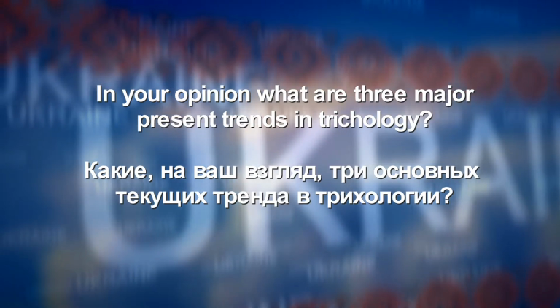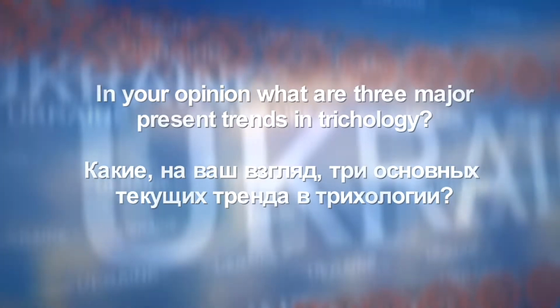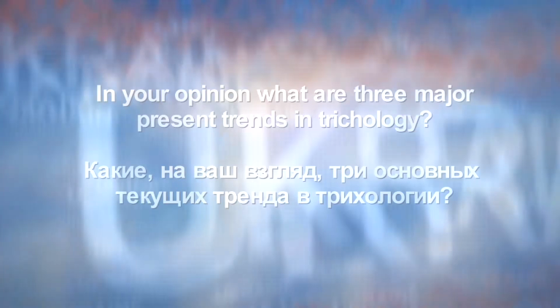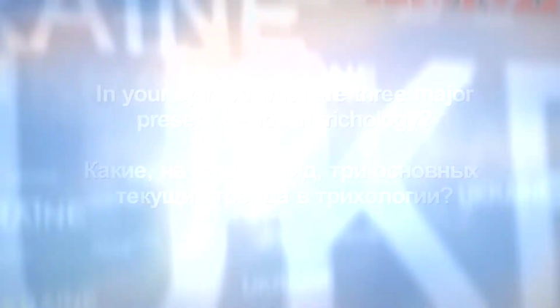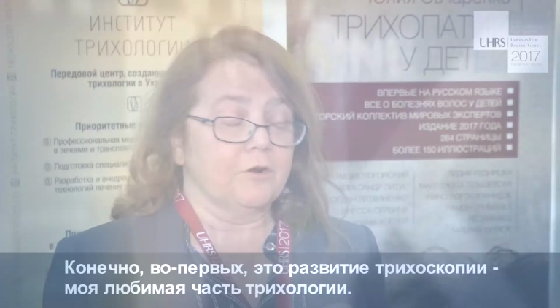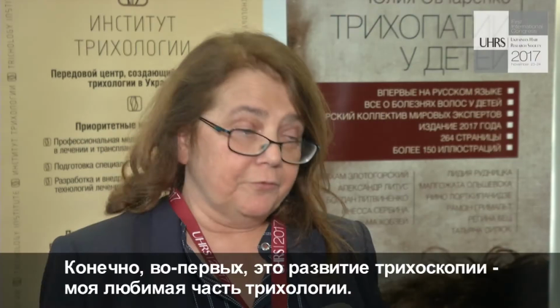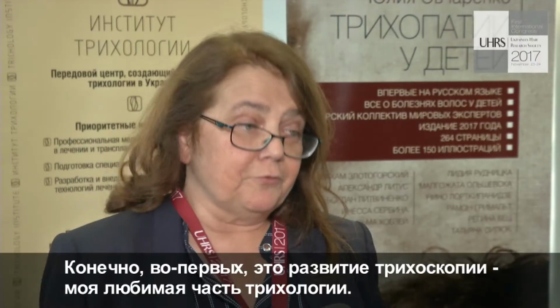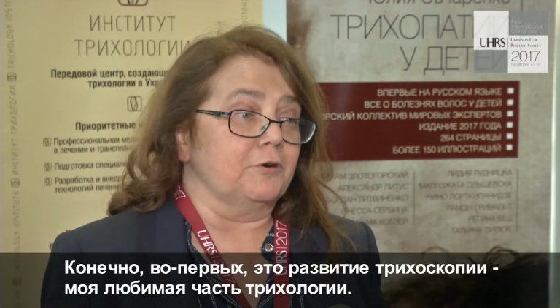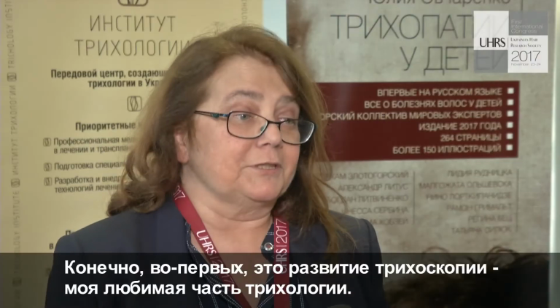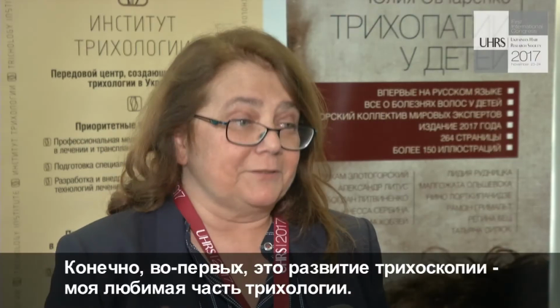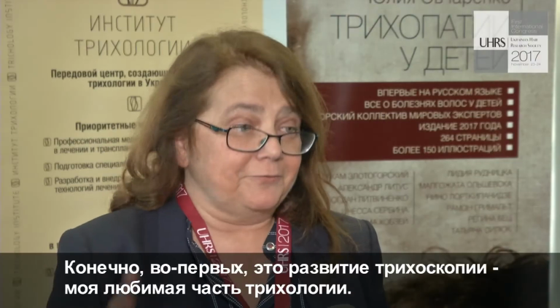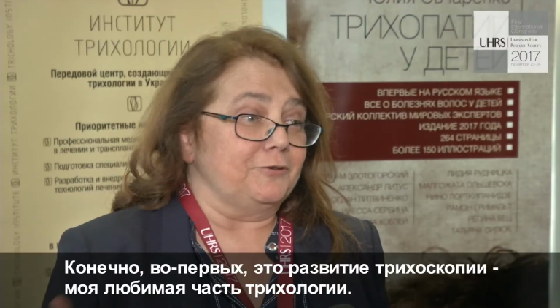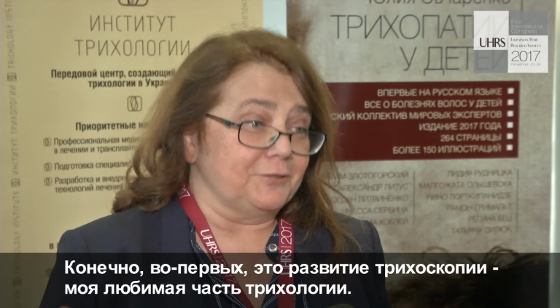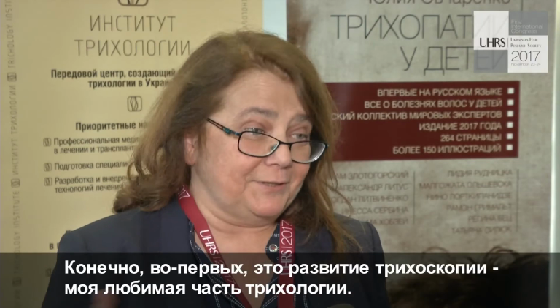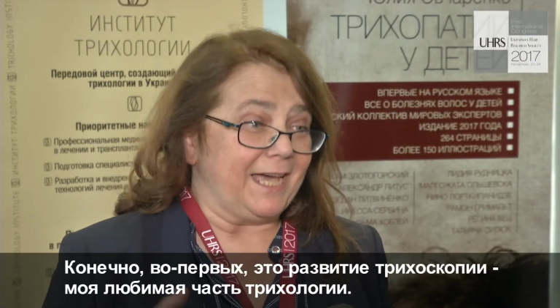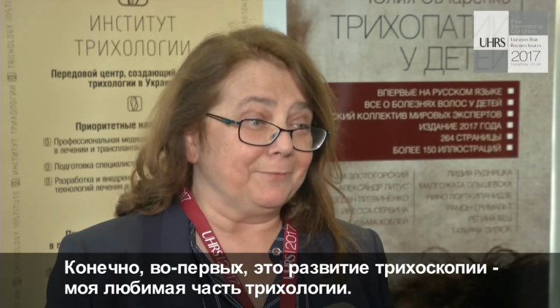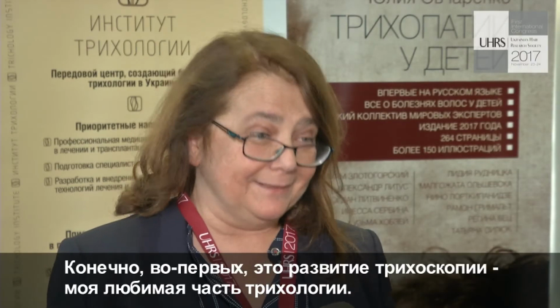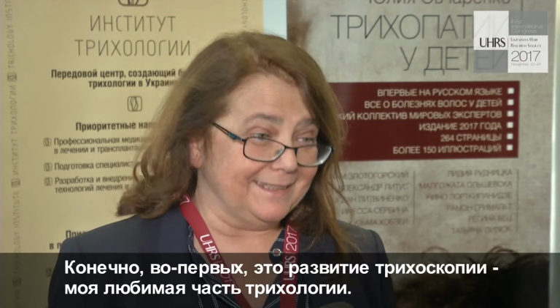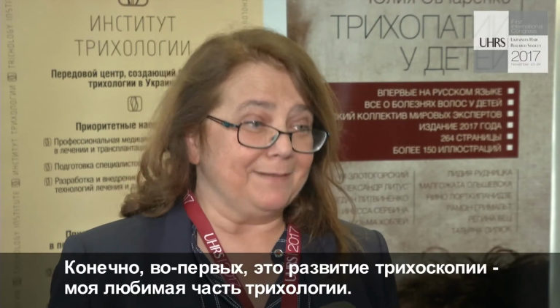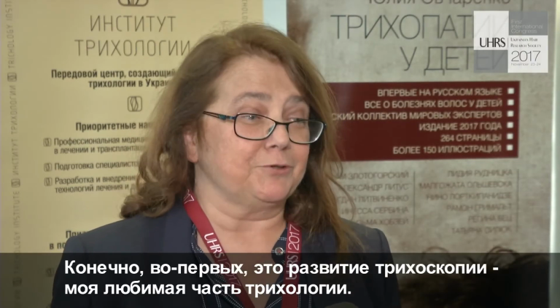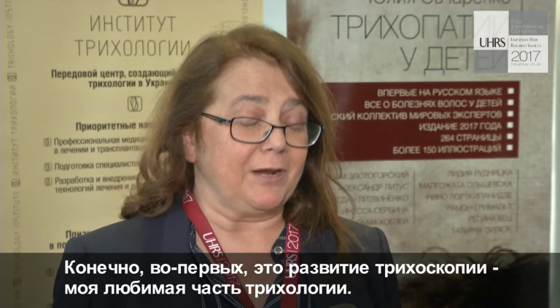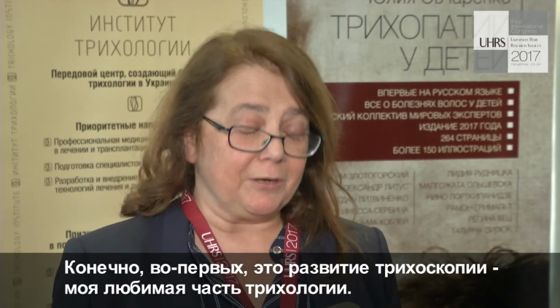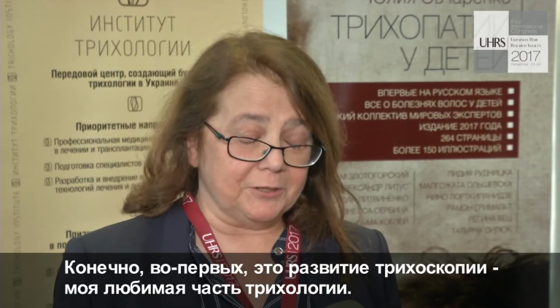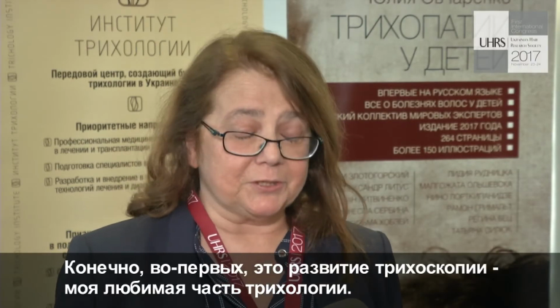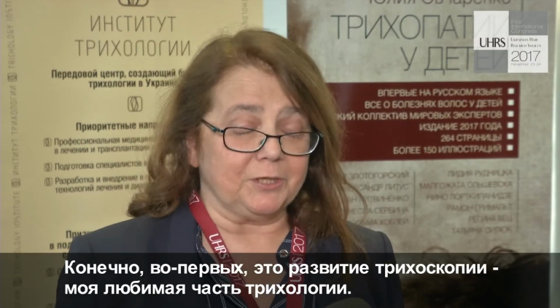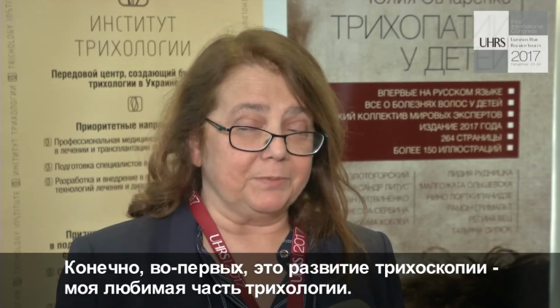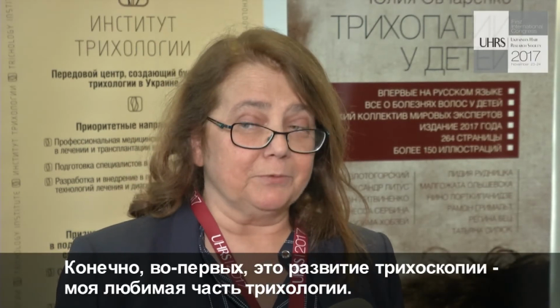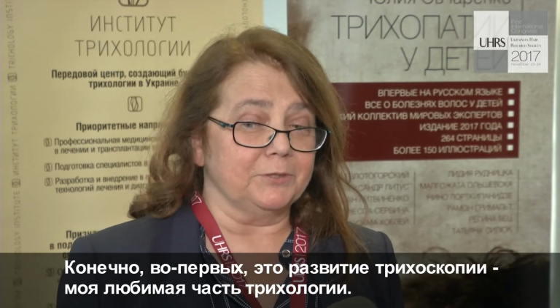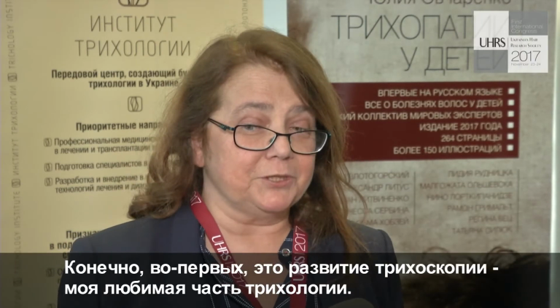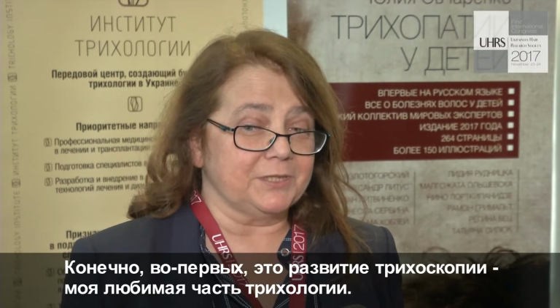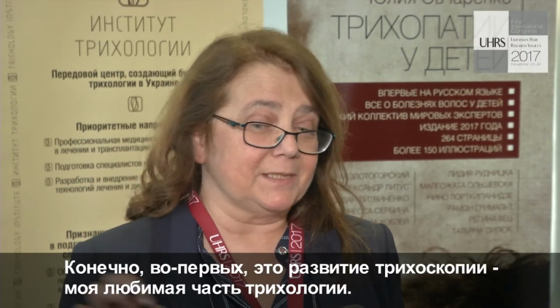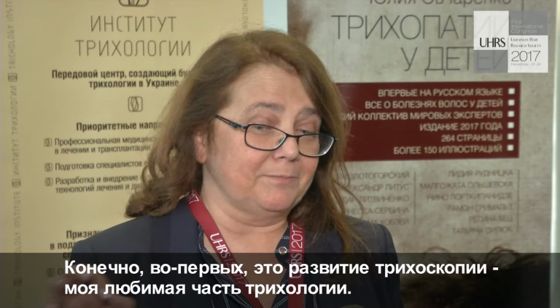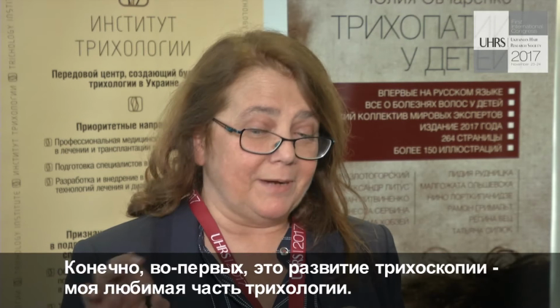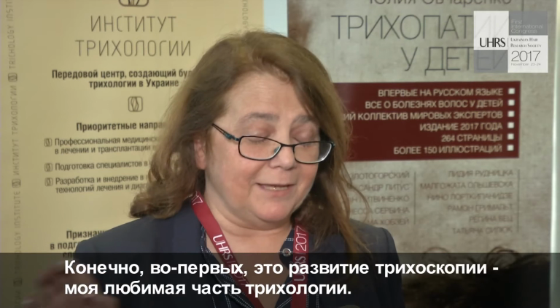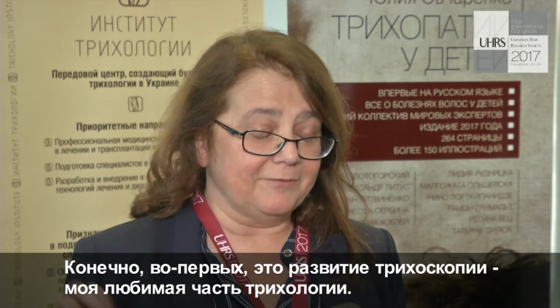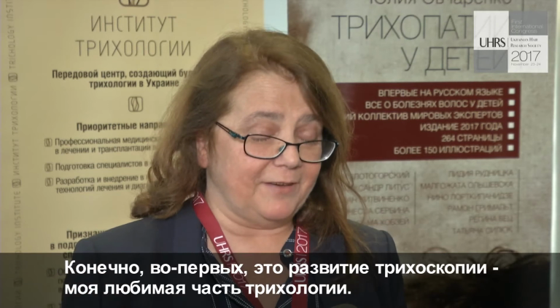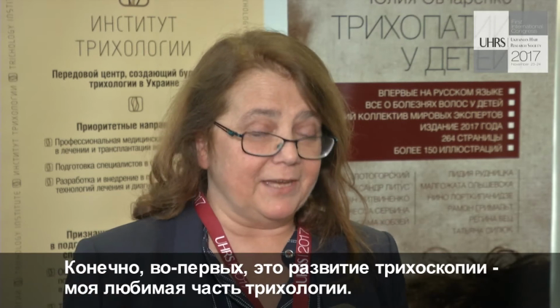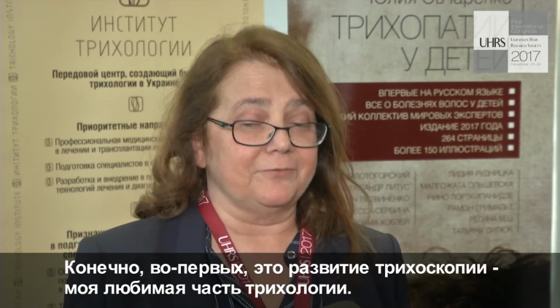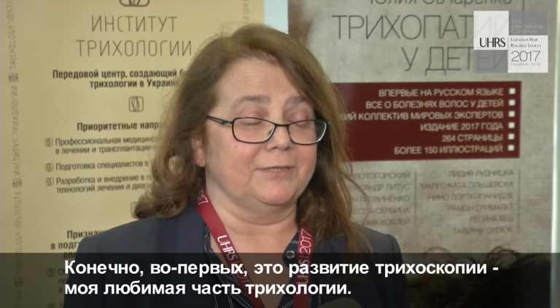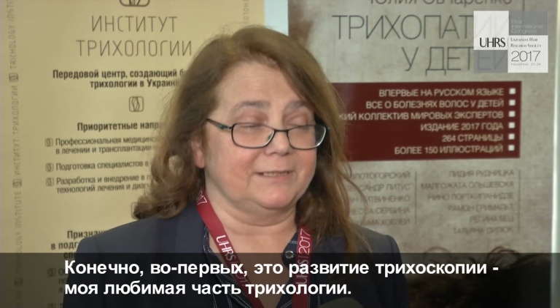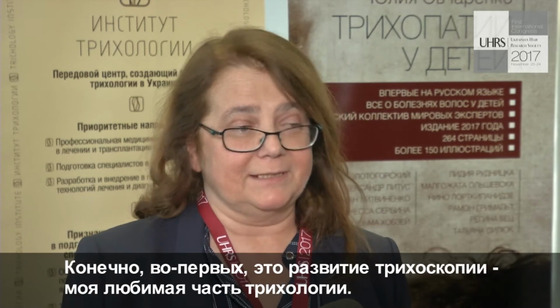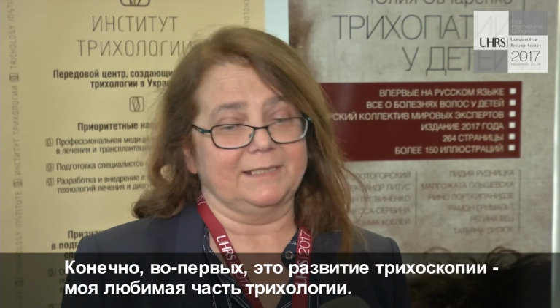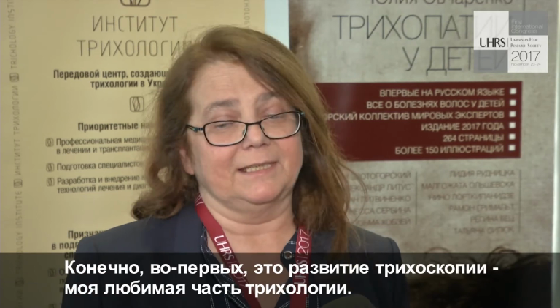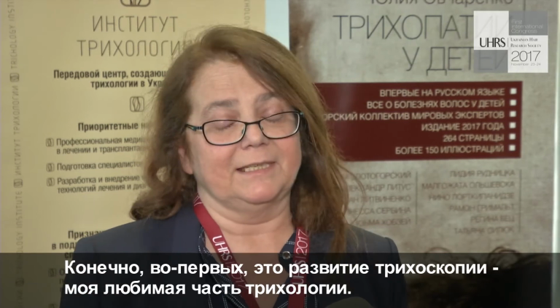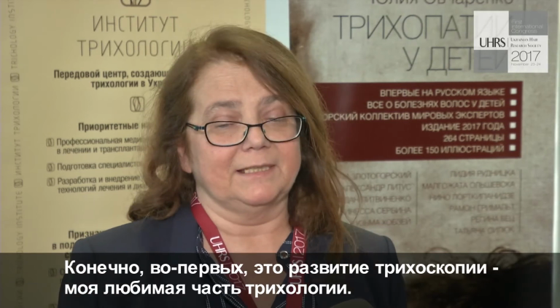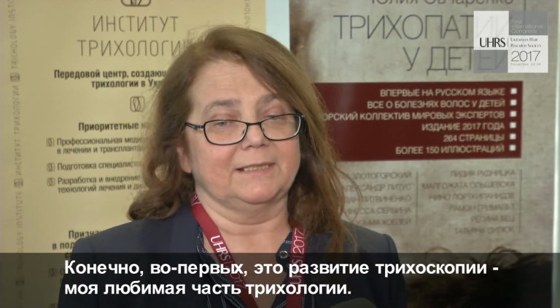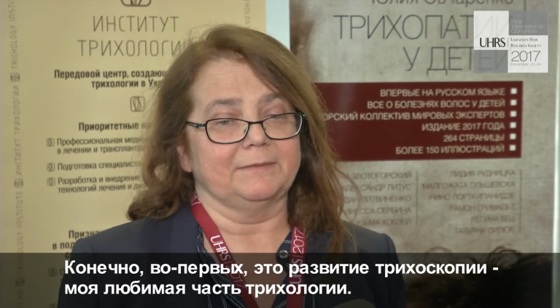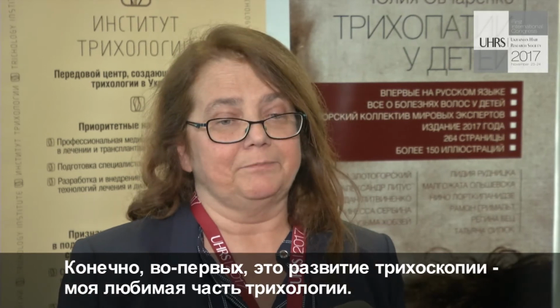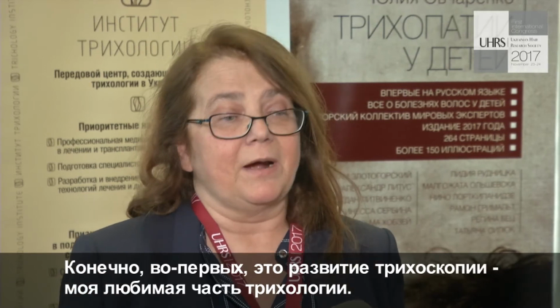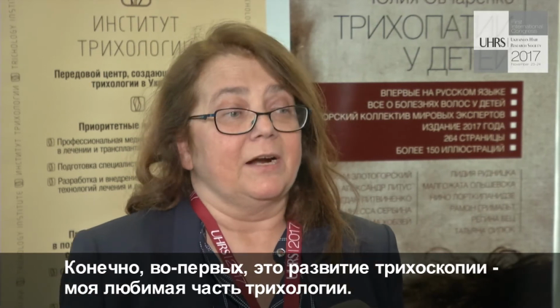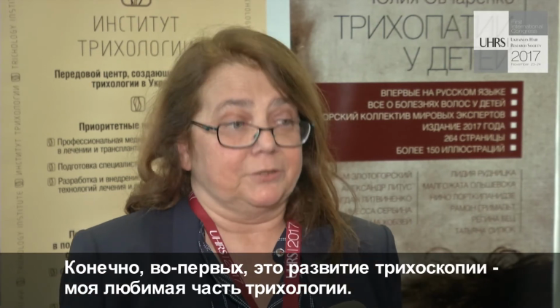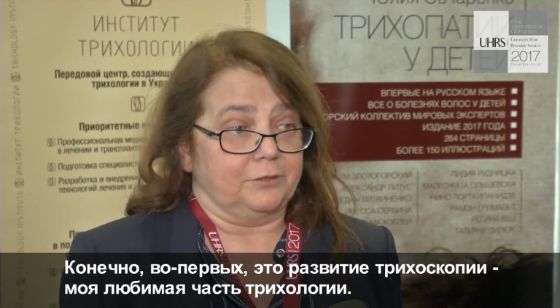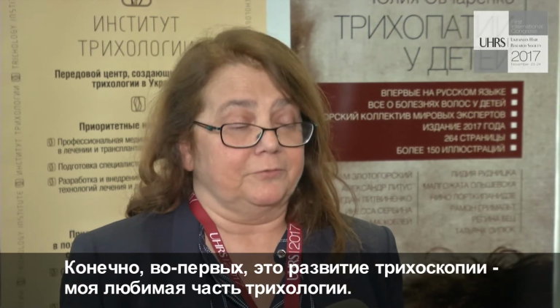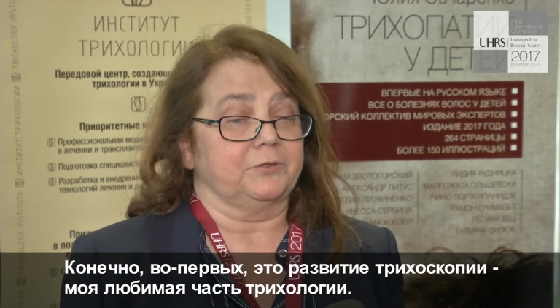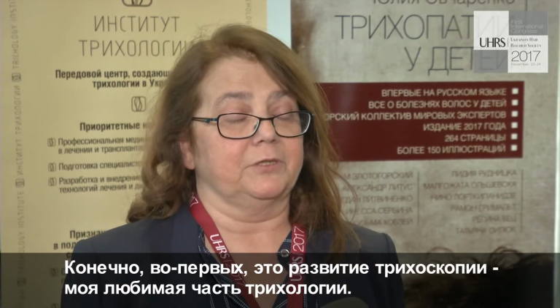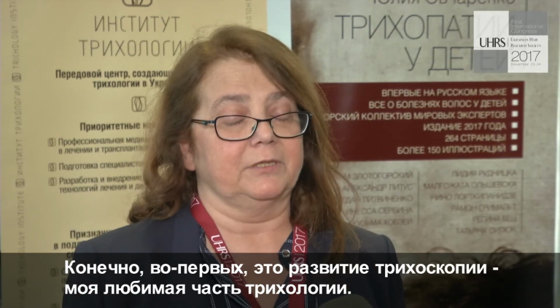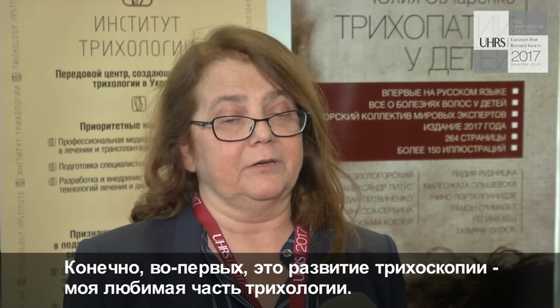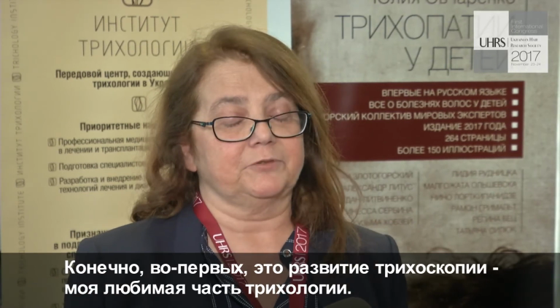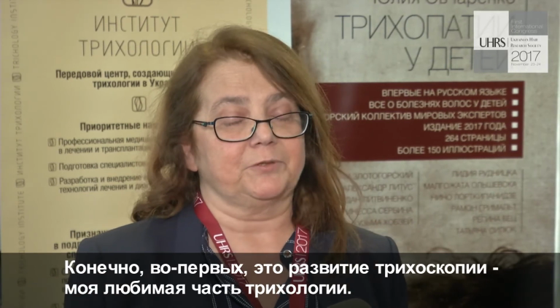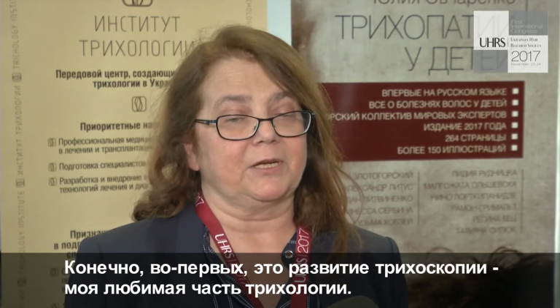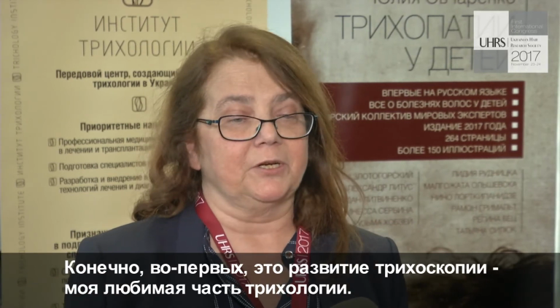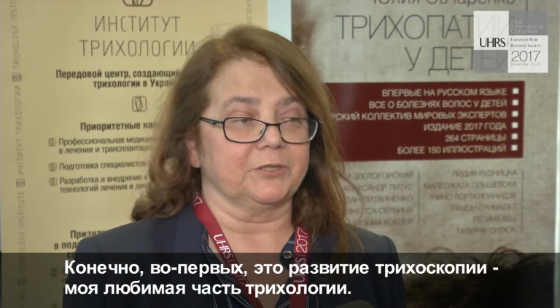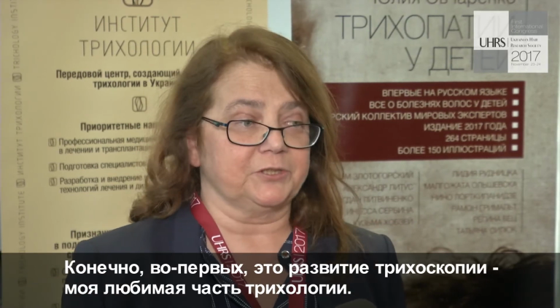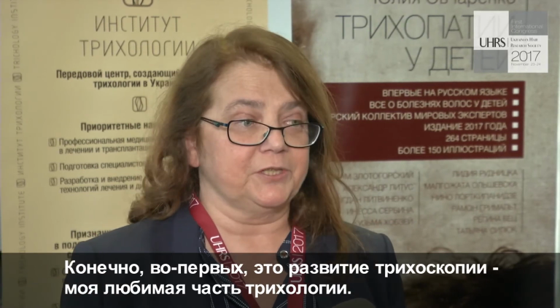How do you define trichoscopy? Of course, first I will name trichoscopy, which is my favorite part of trichology.